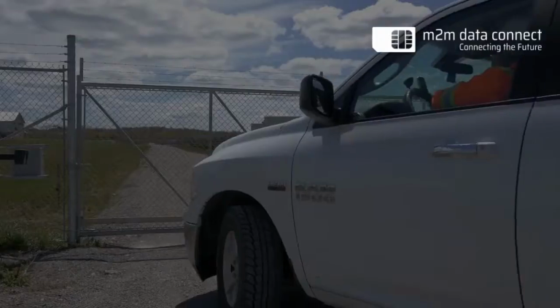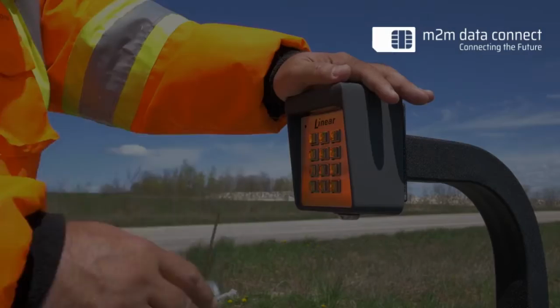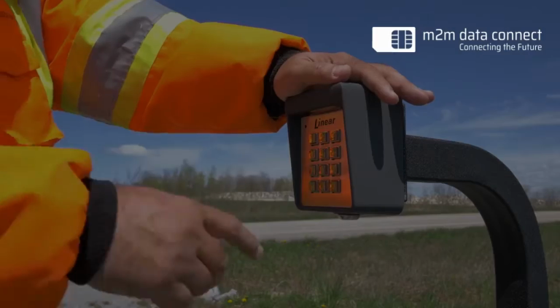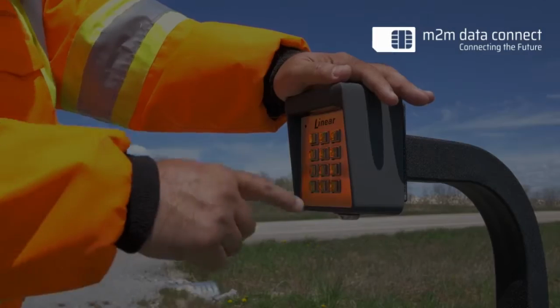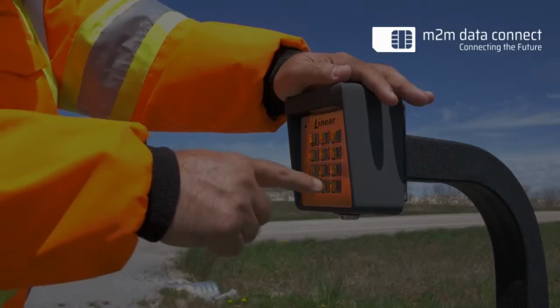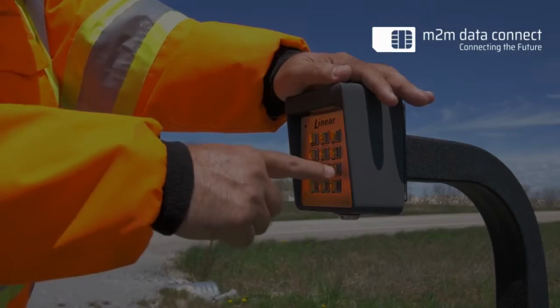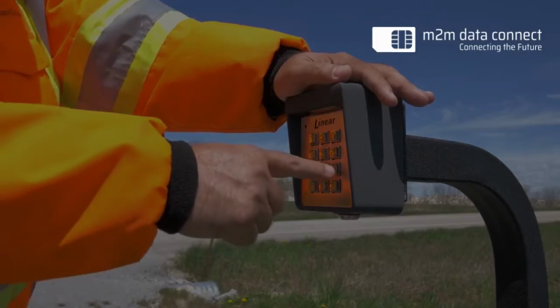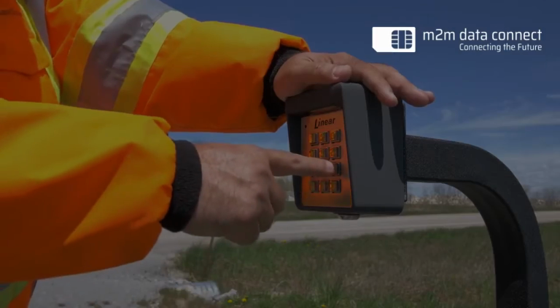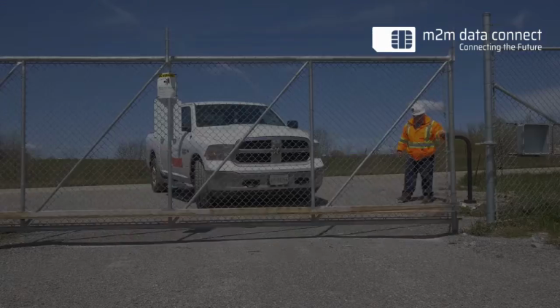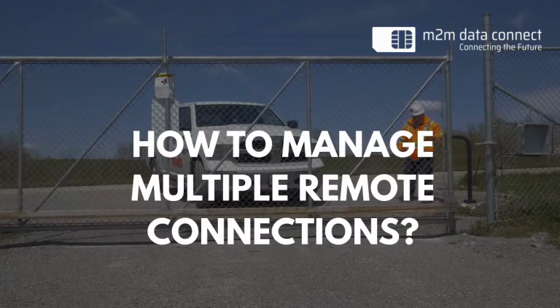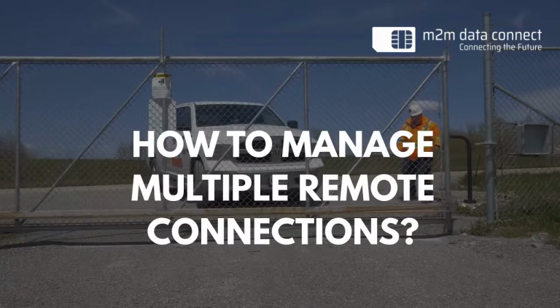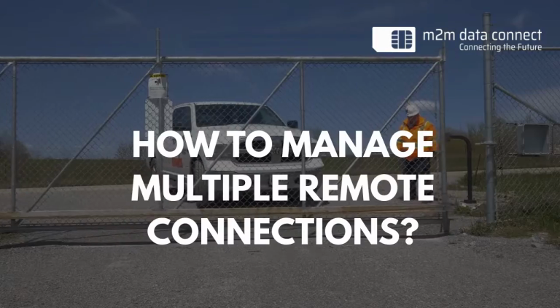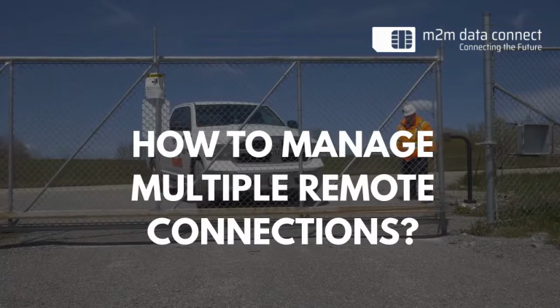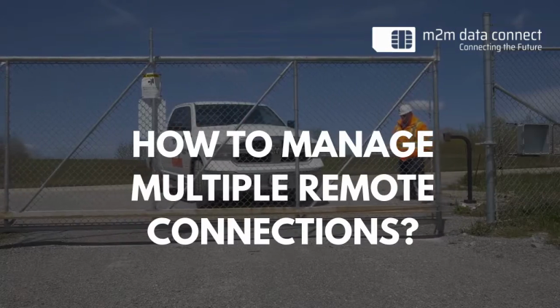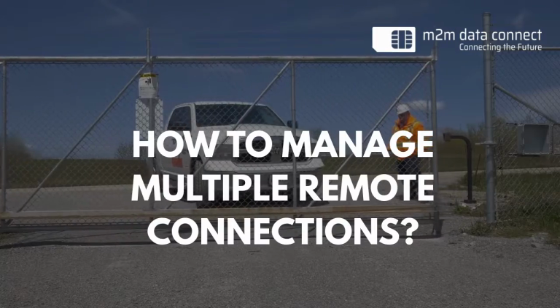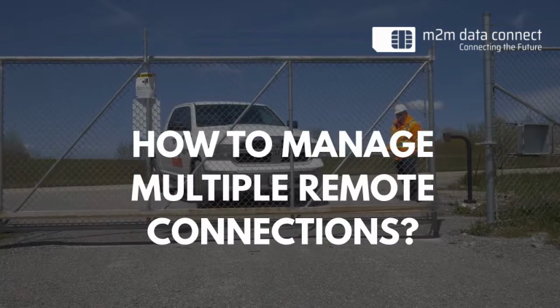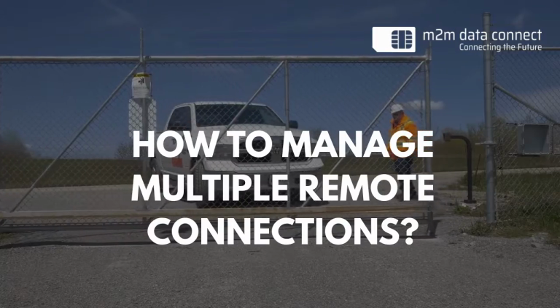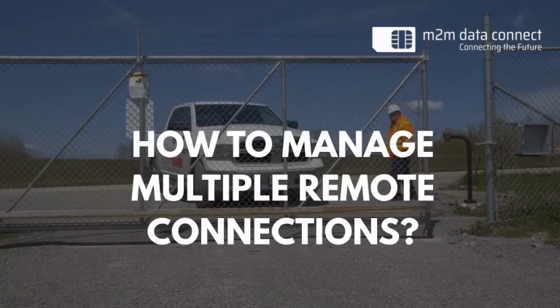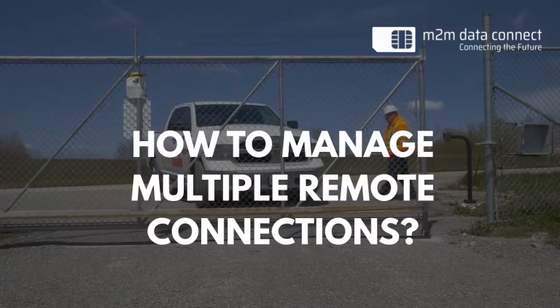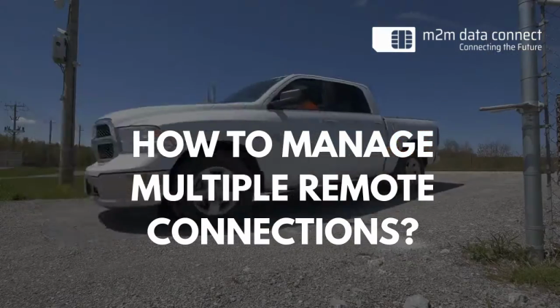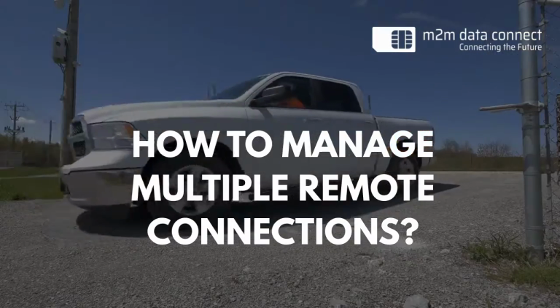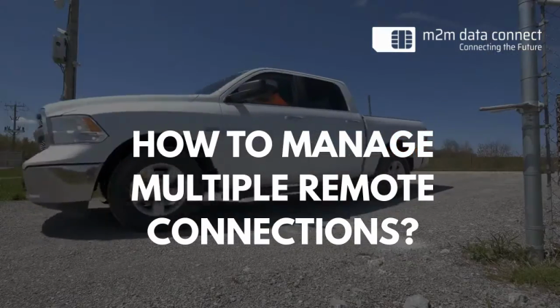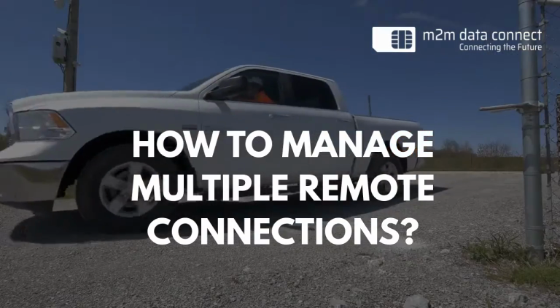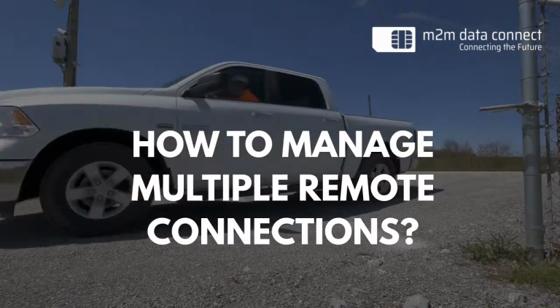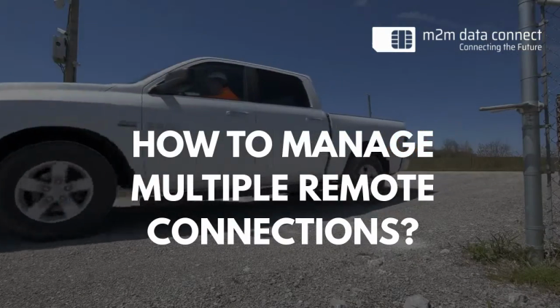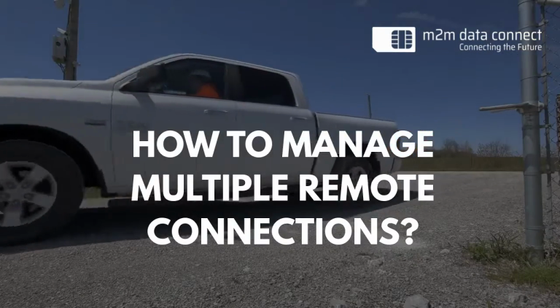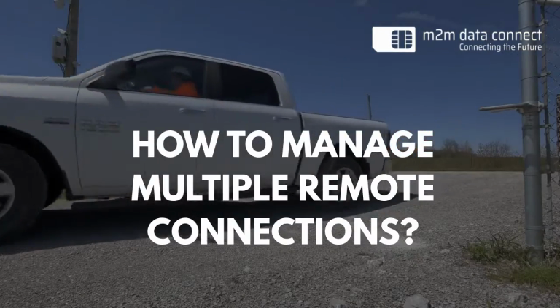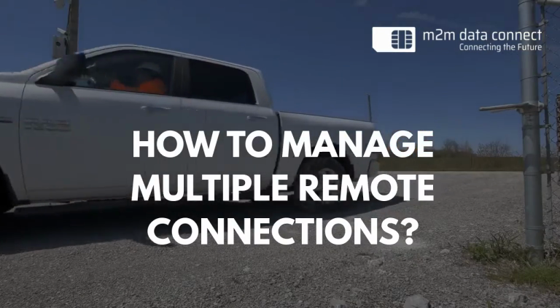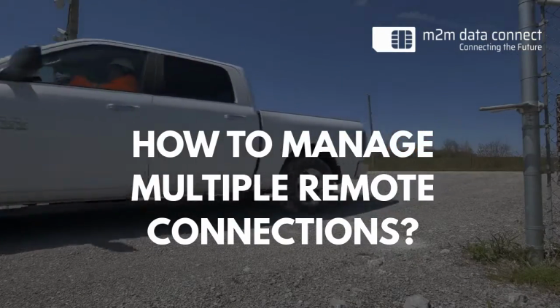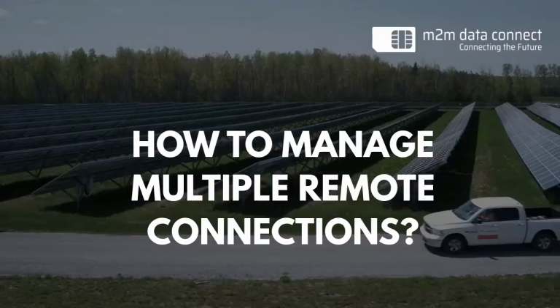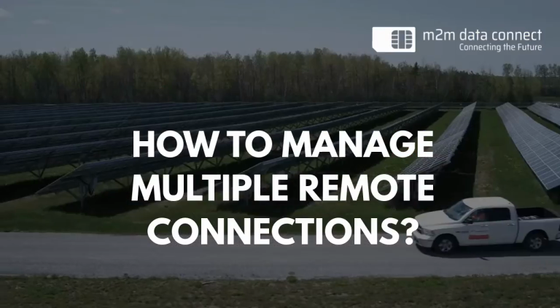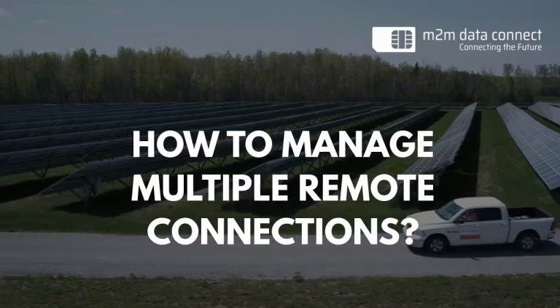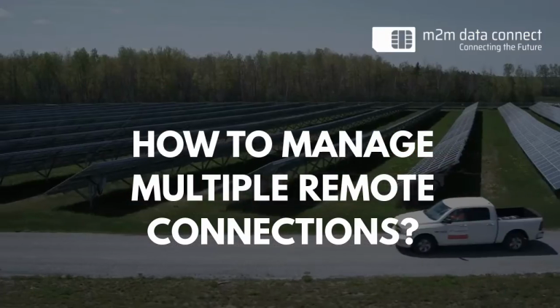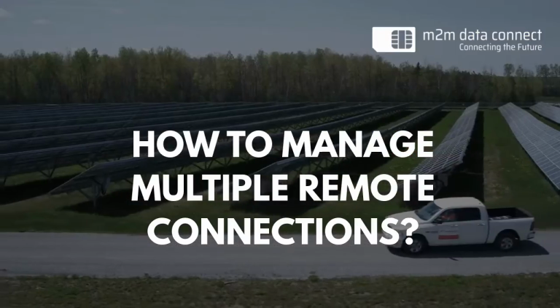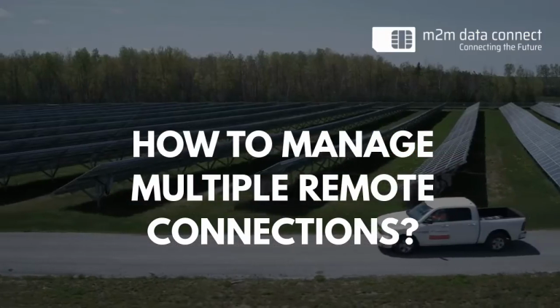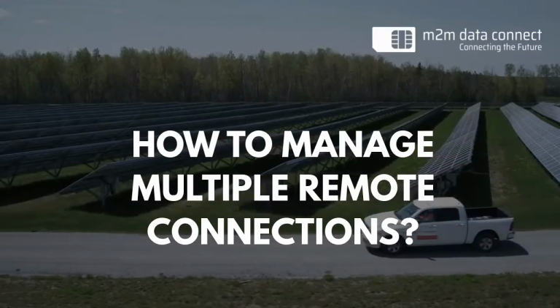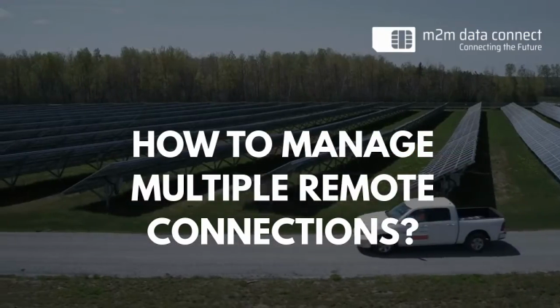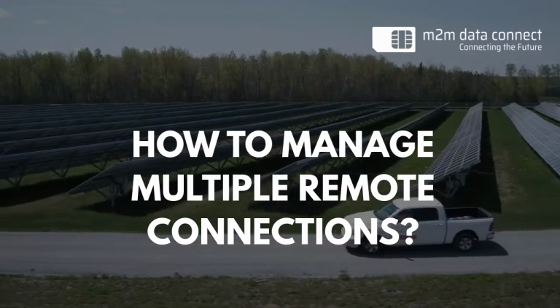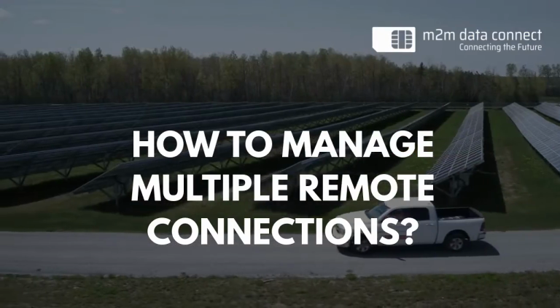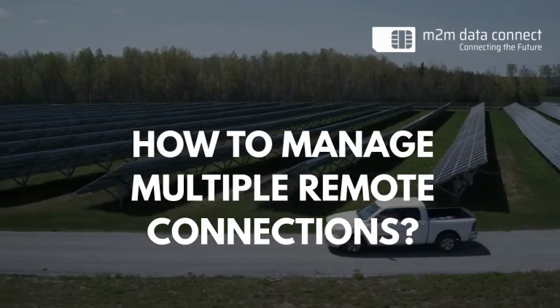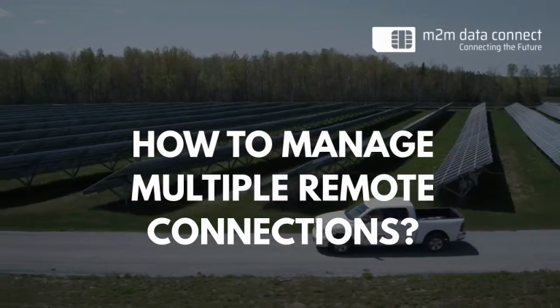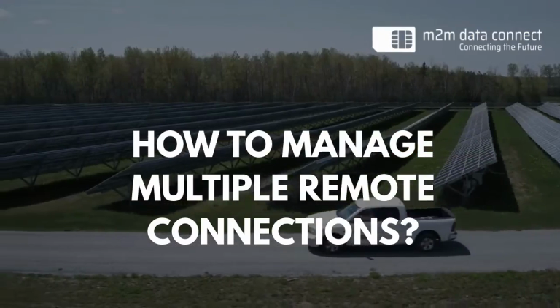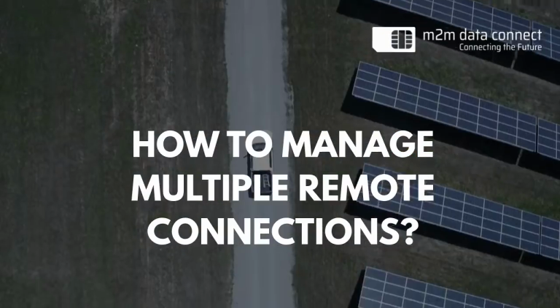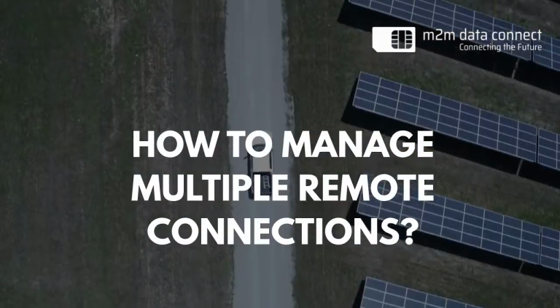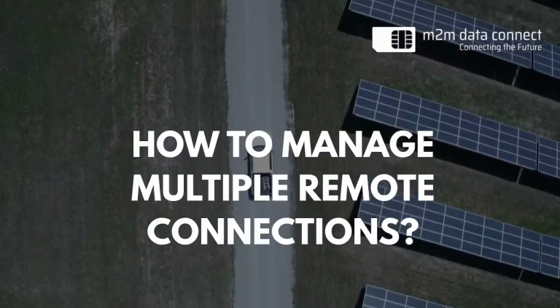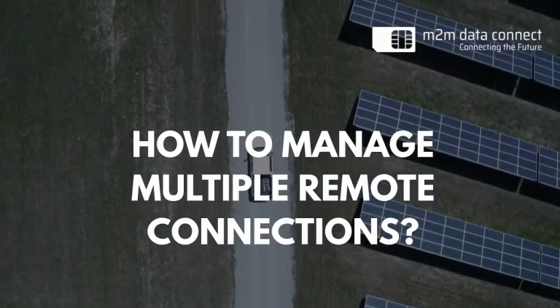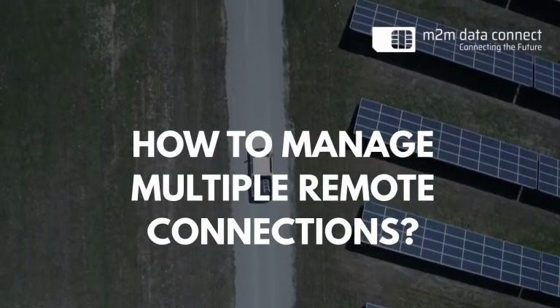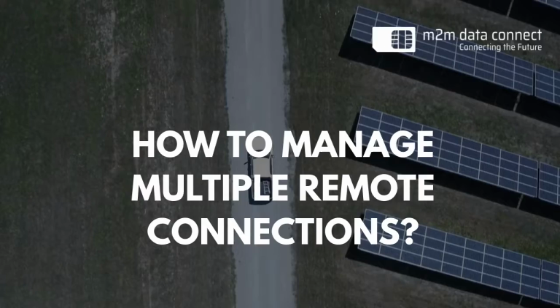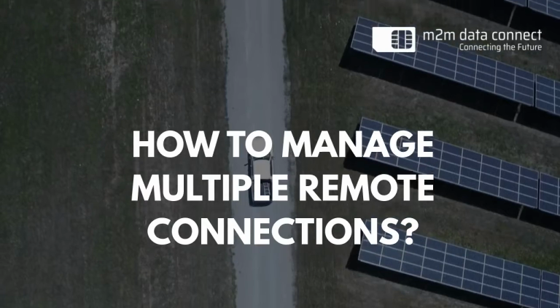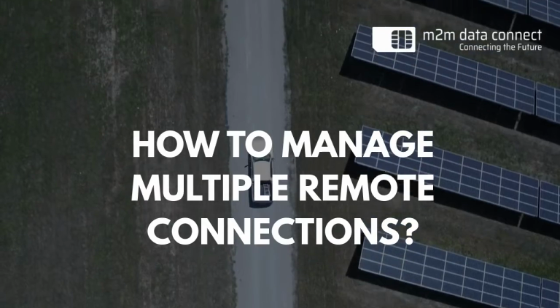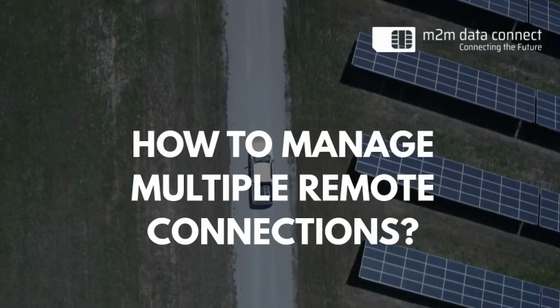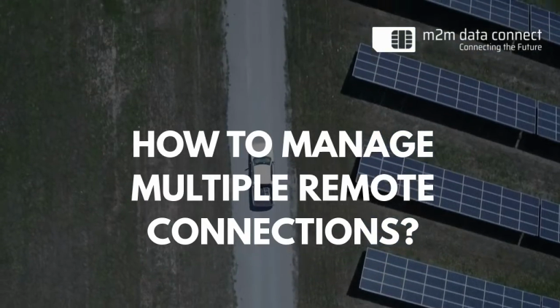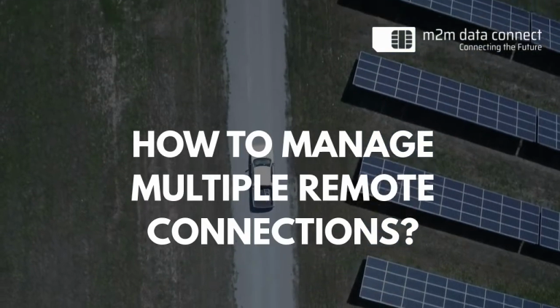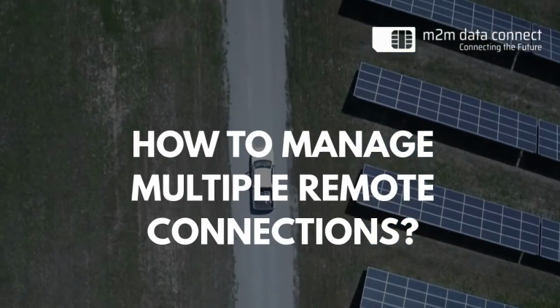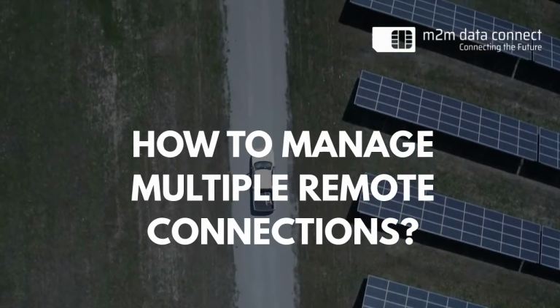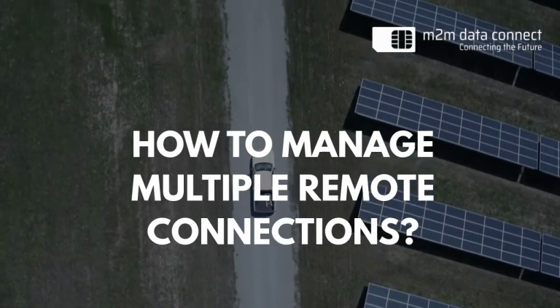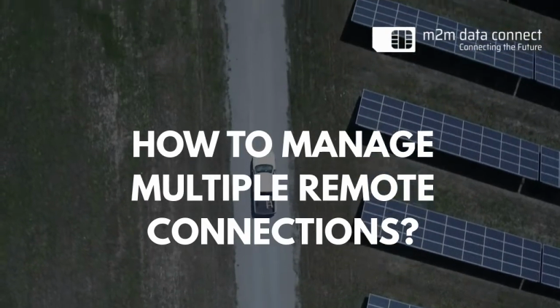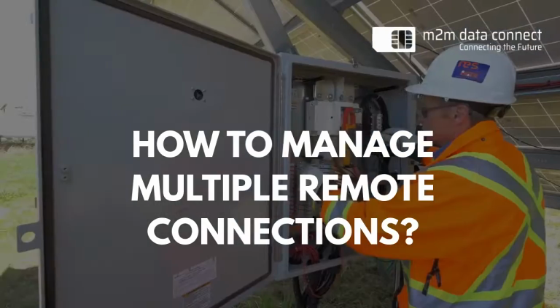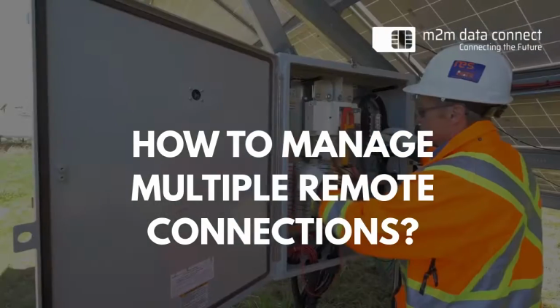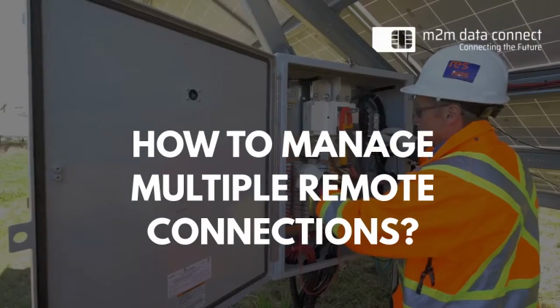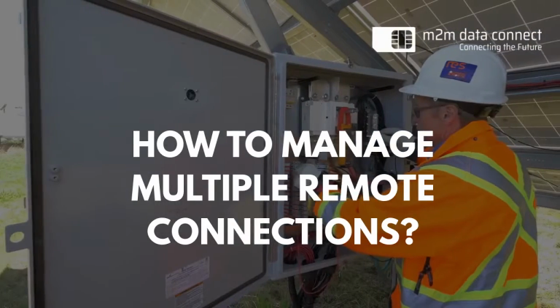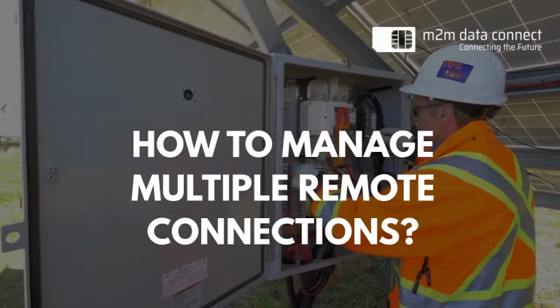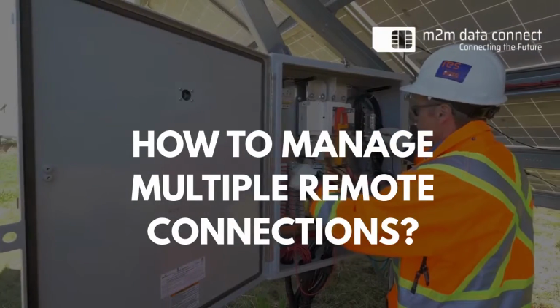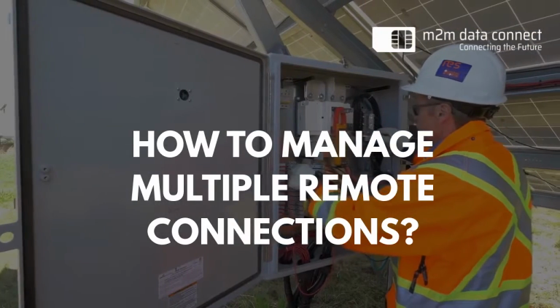How to get a reliable, practical and effective solution to manage multiple important remote connections and to control them in real-time securely?